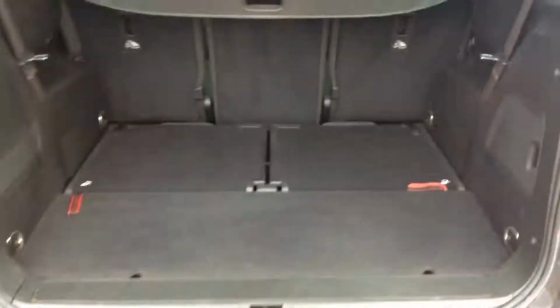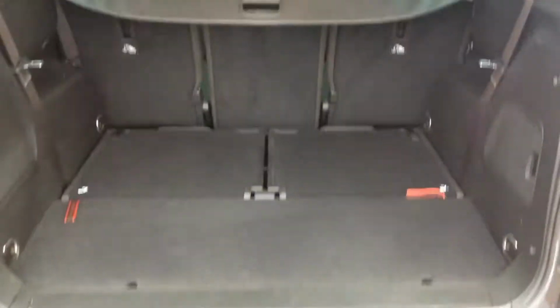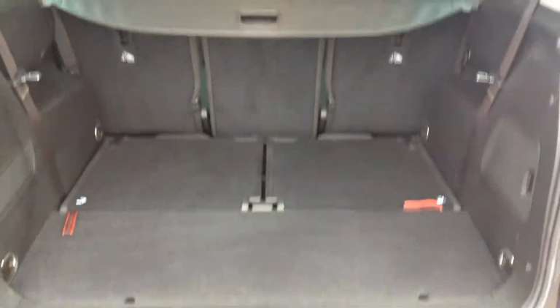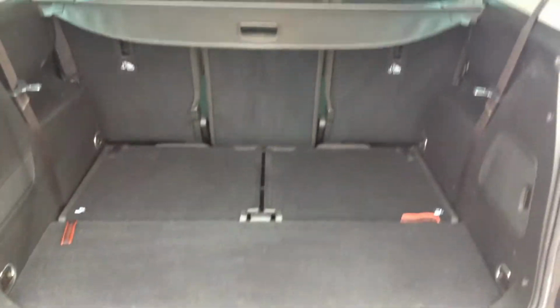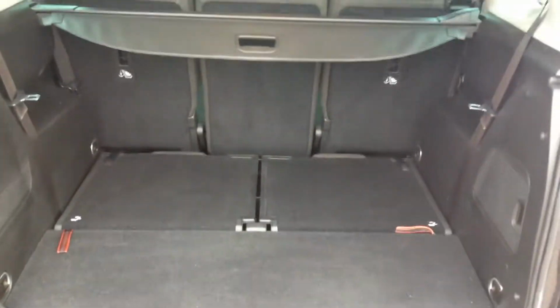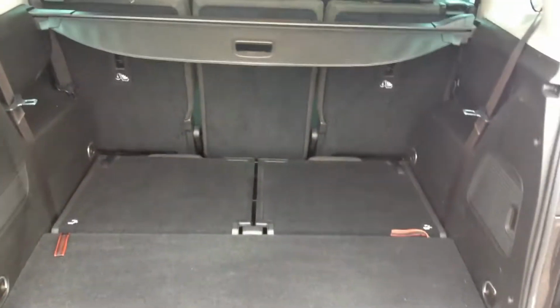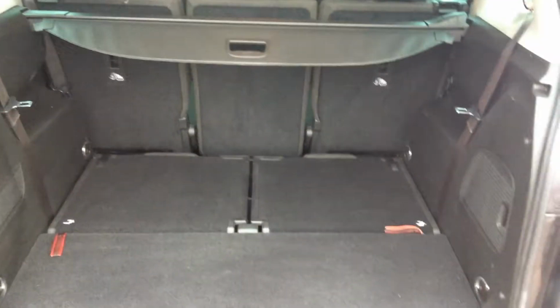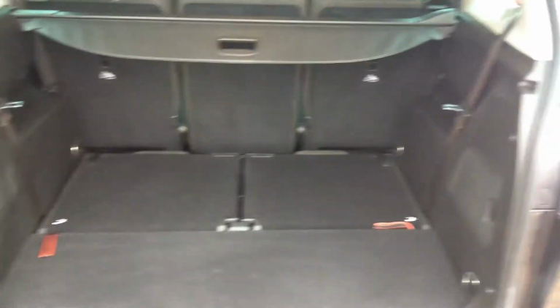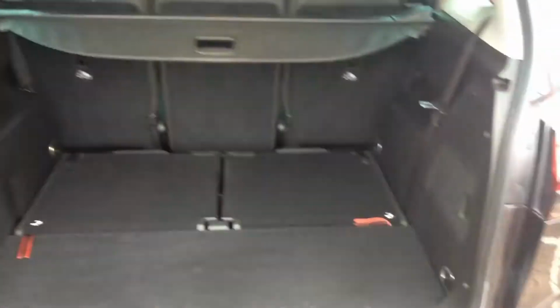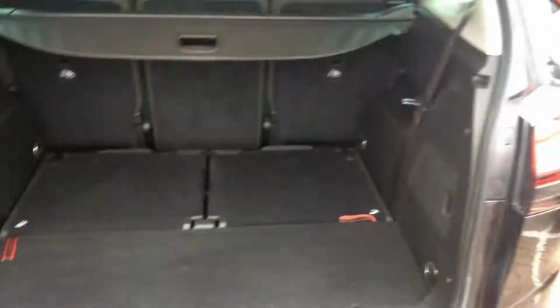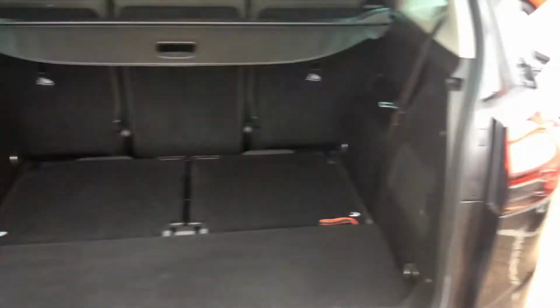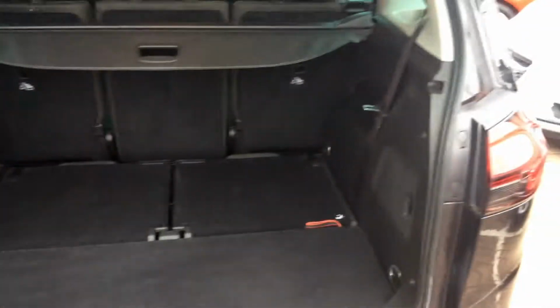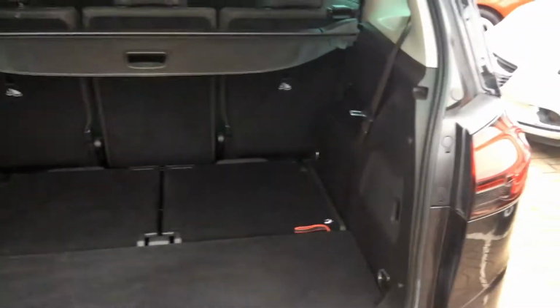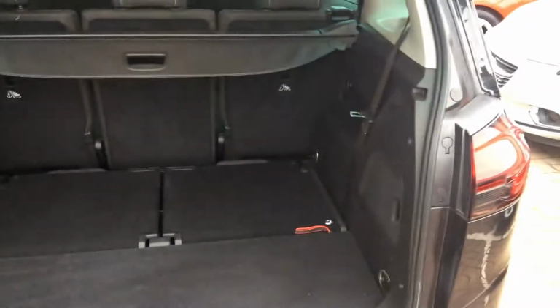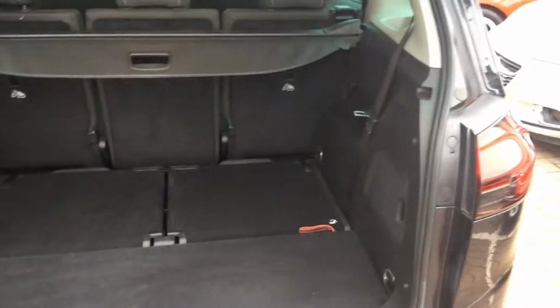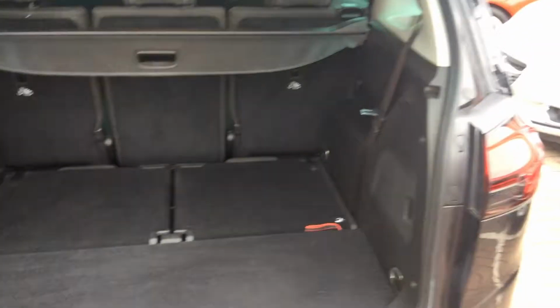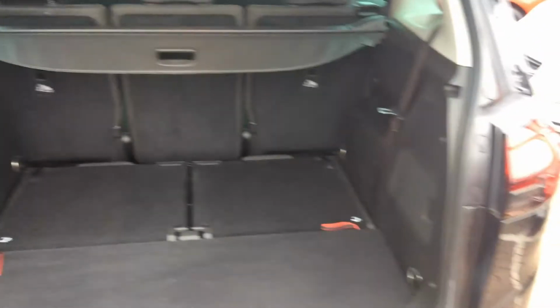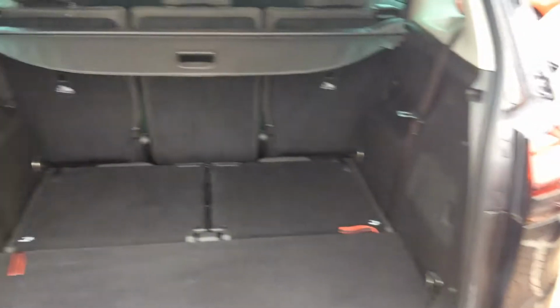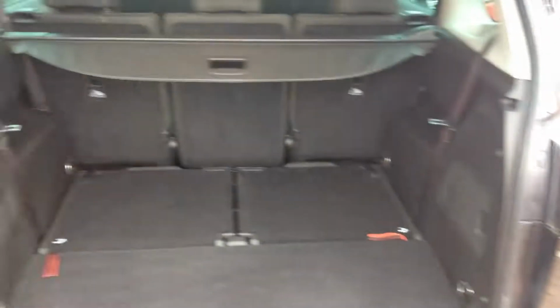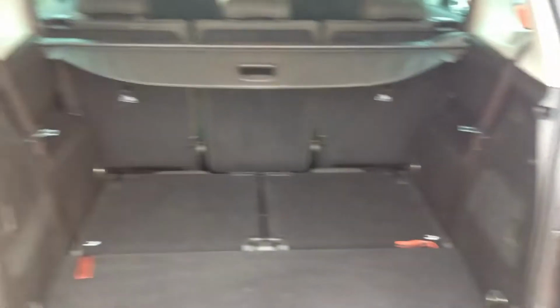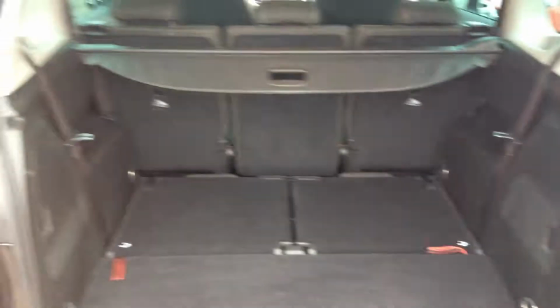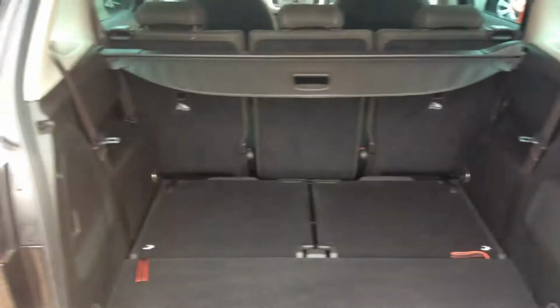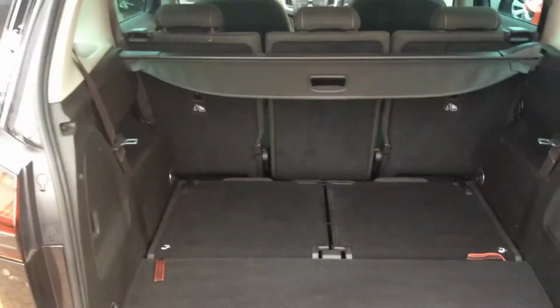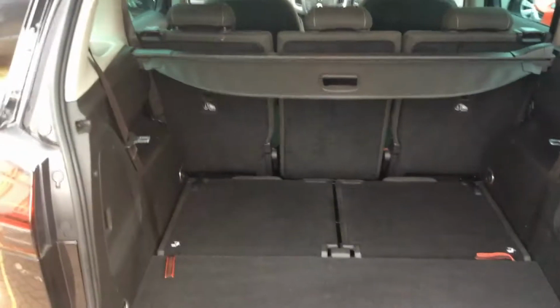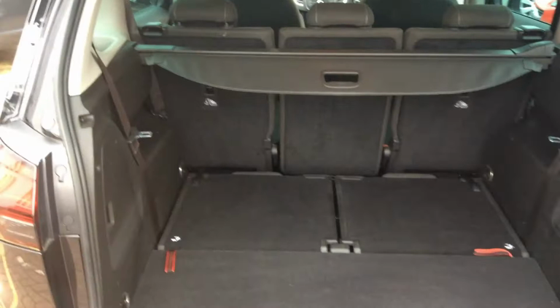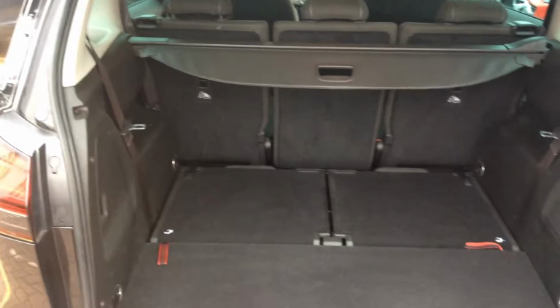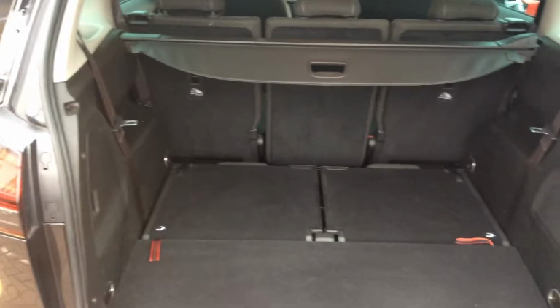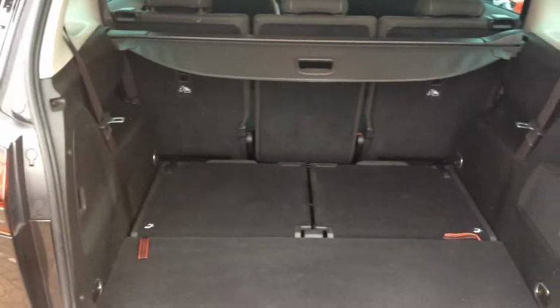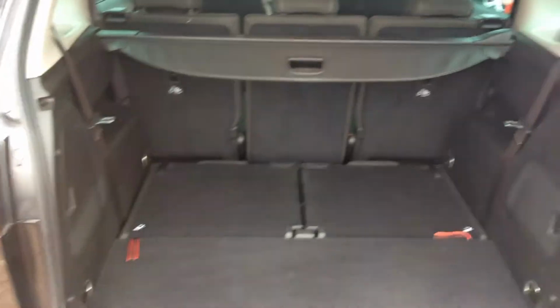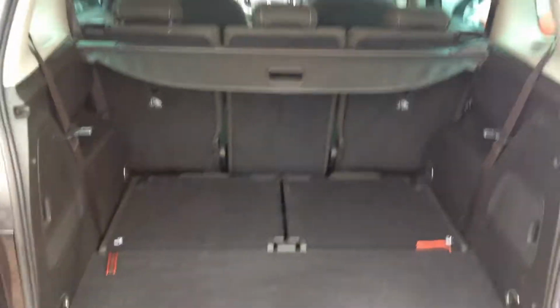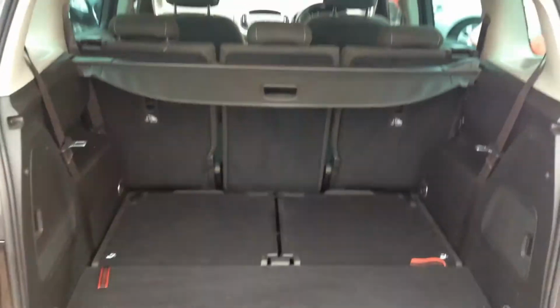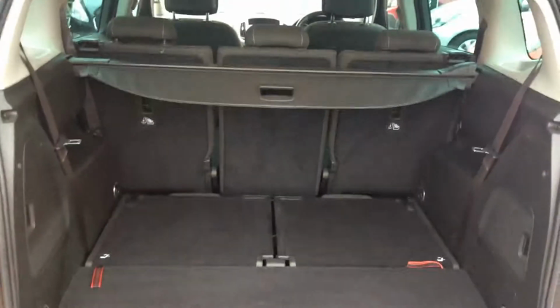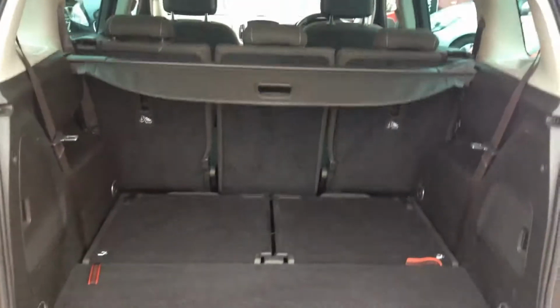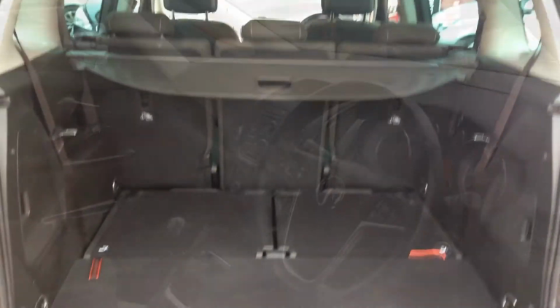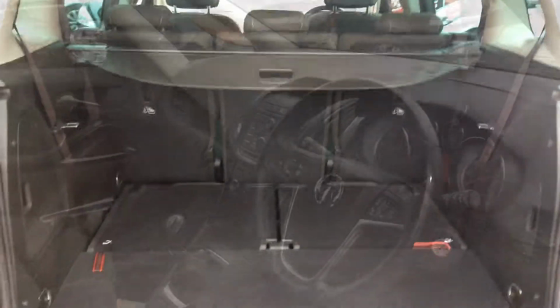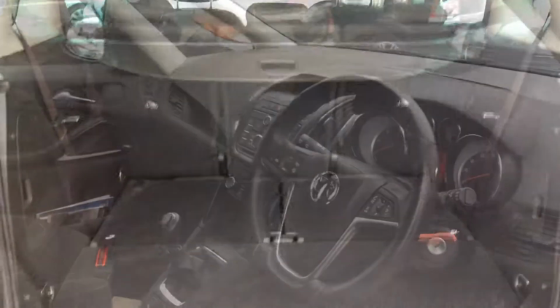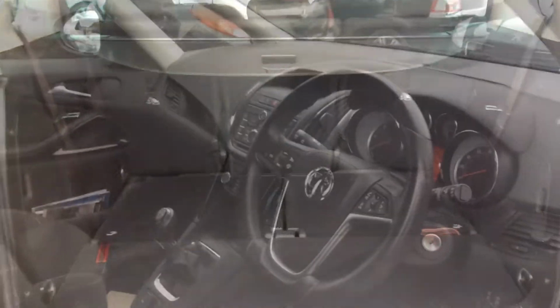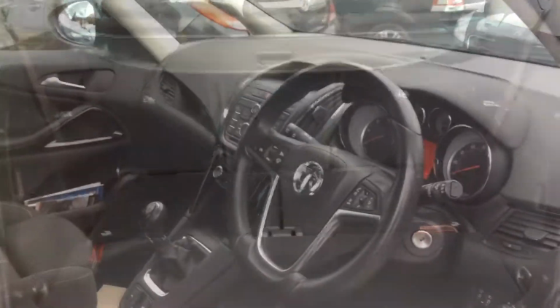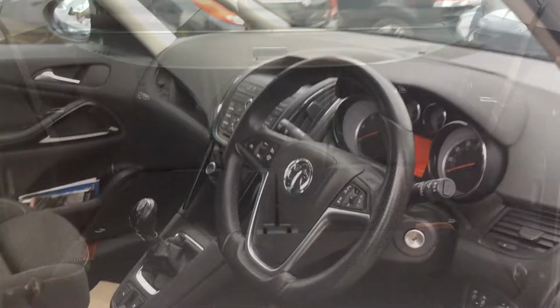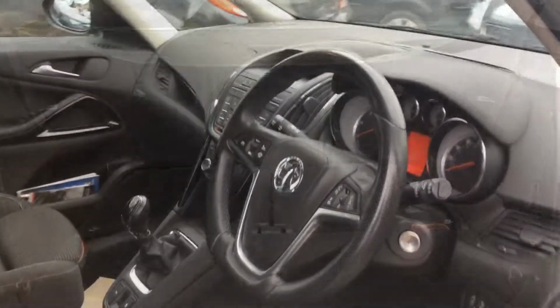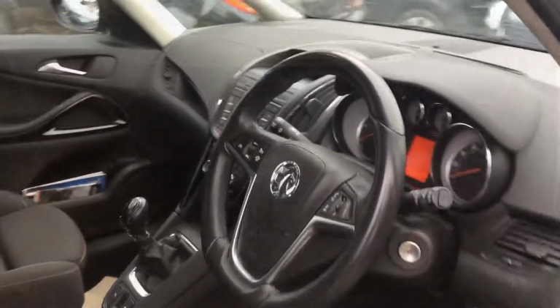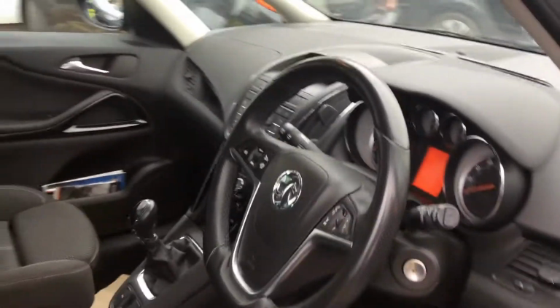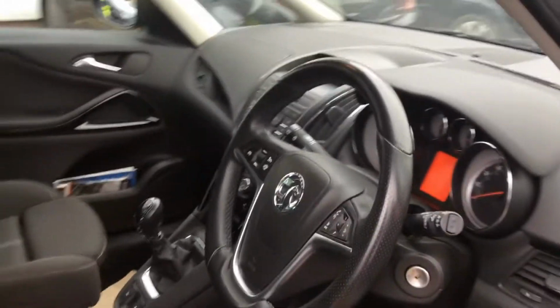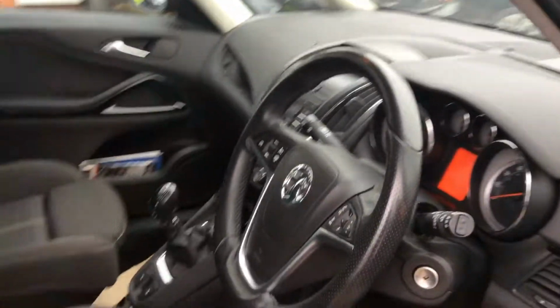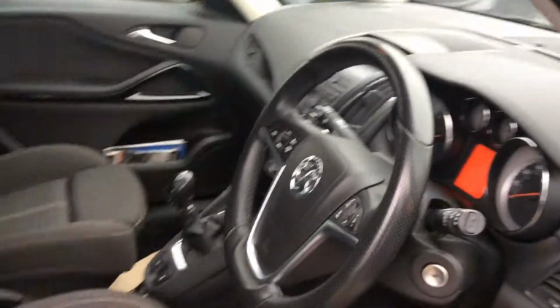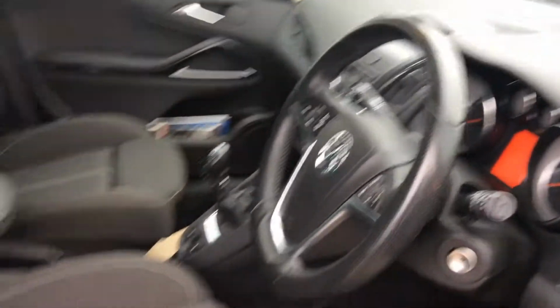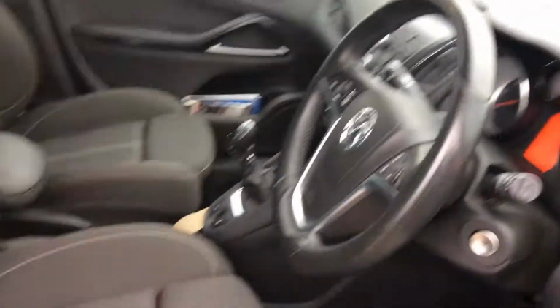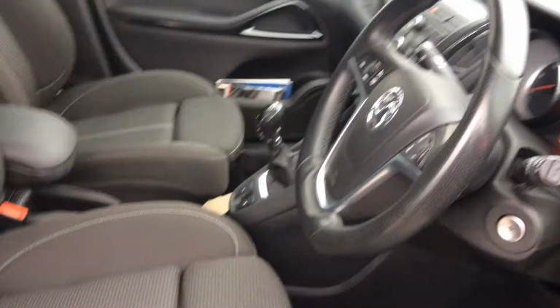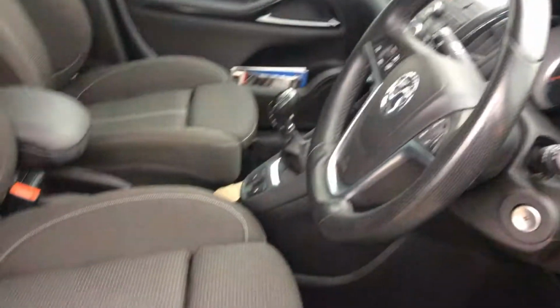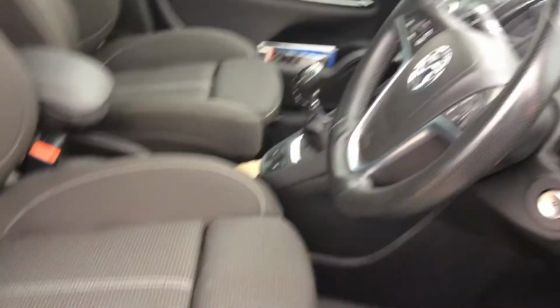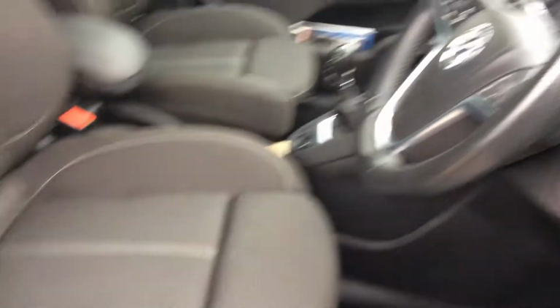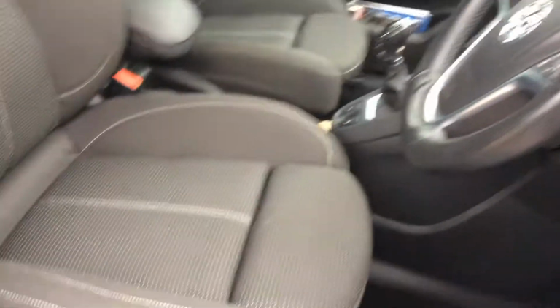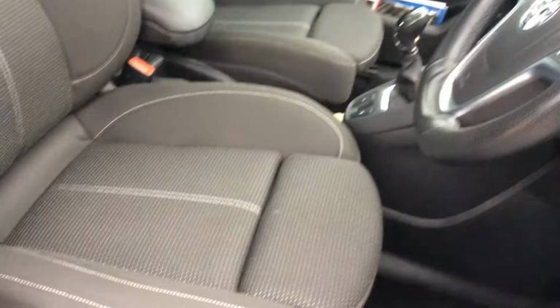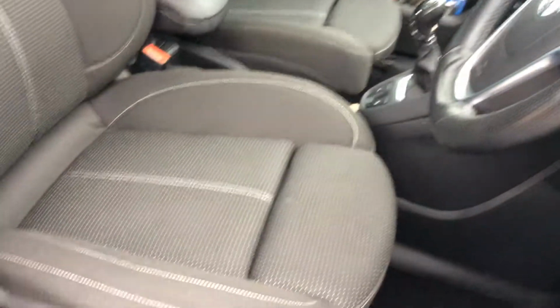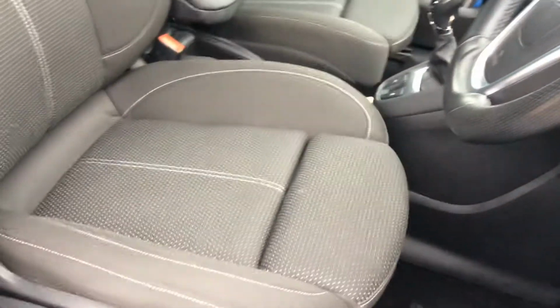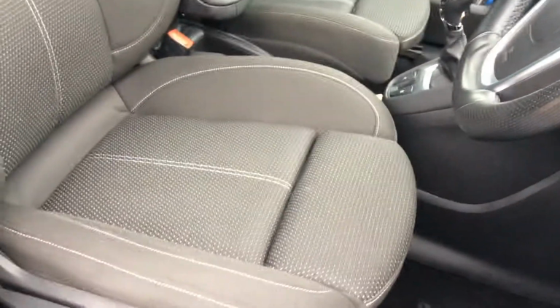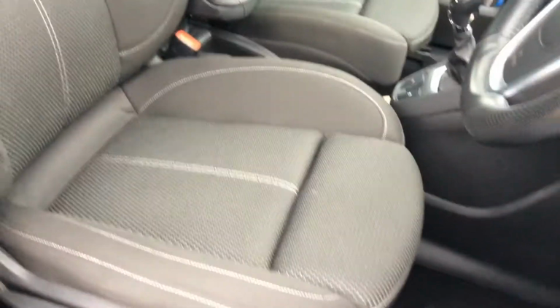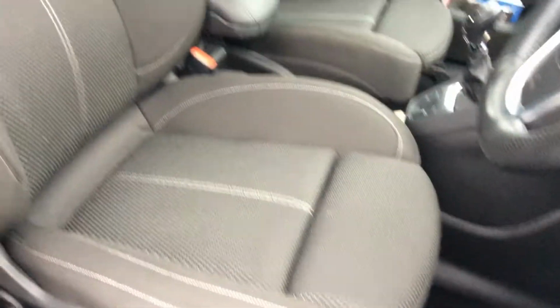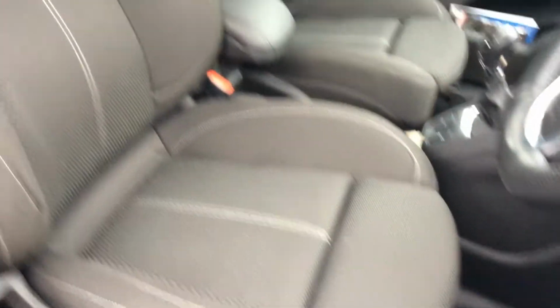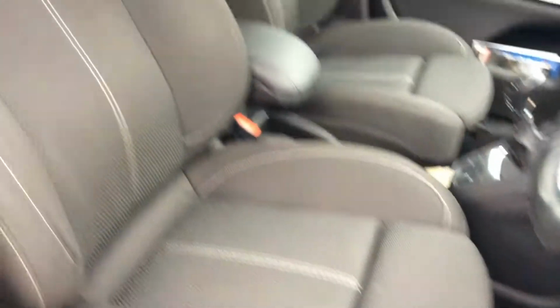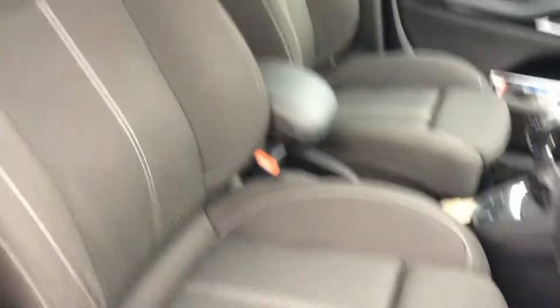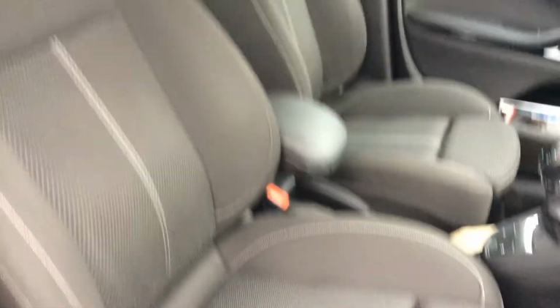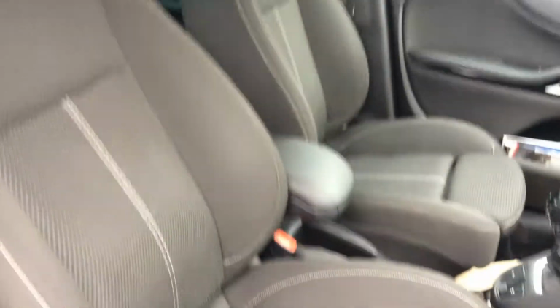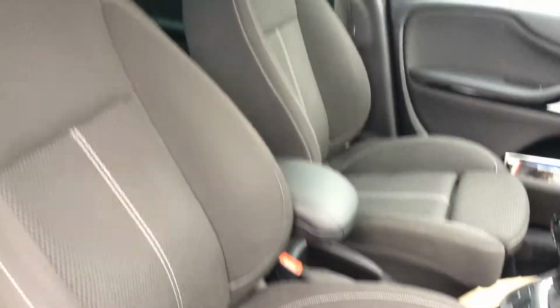In the boot we have around 710 litres of boot space. Moving into the interior, we can find fully adjustable seats.